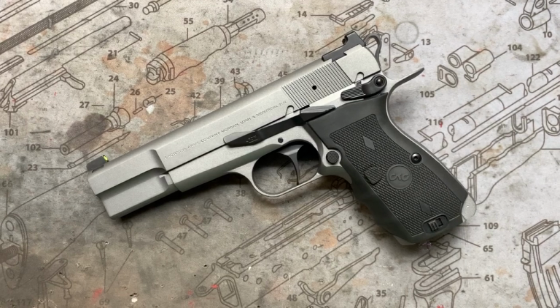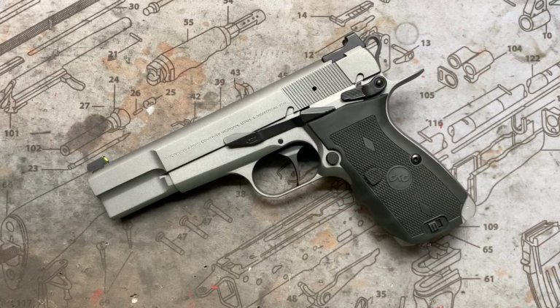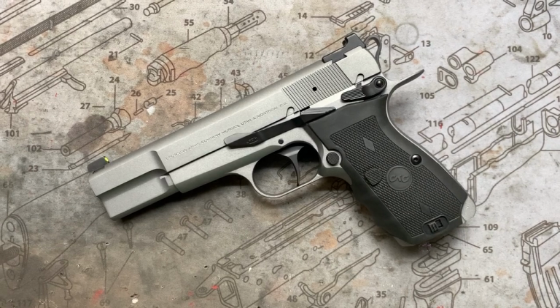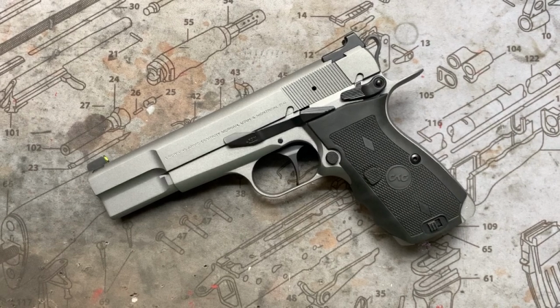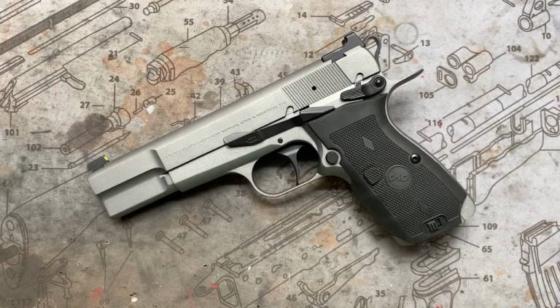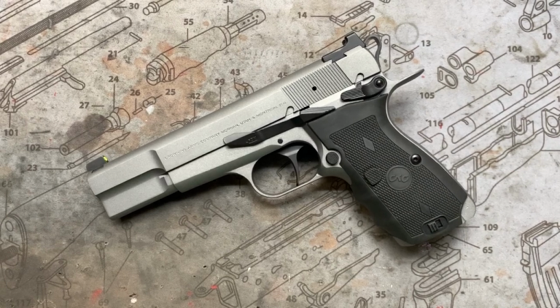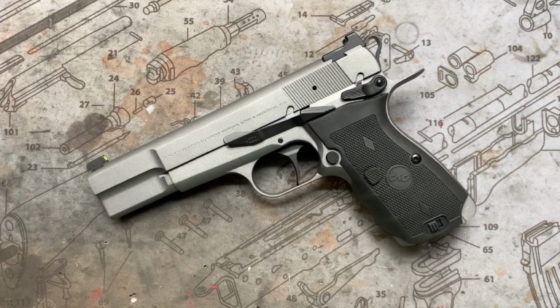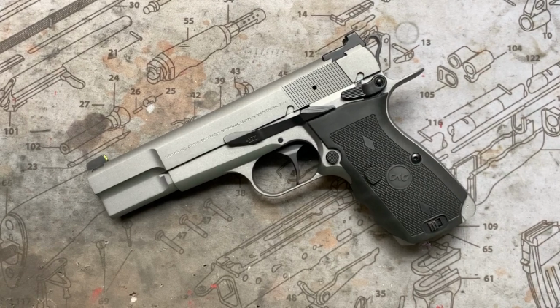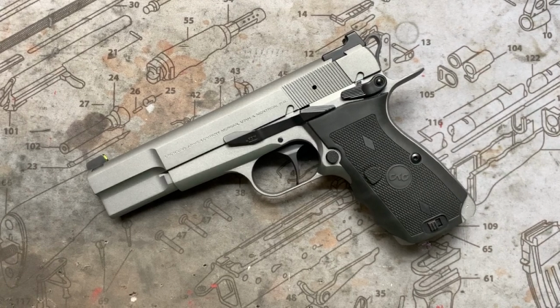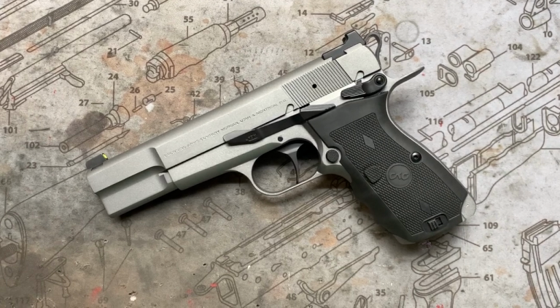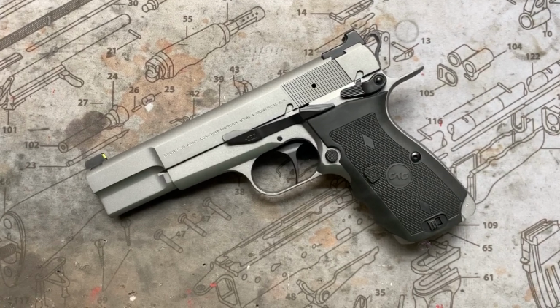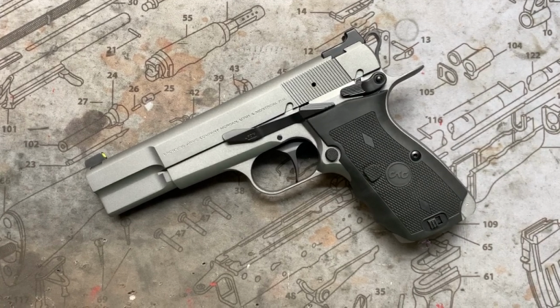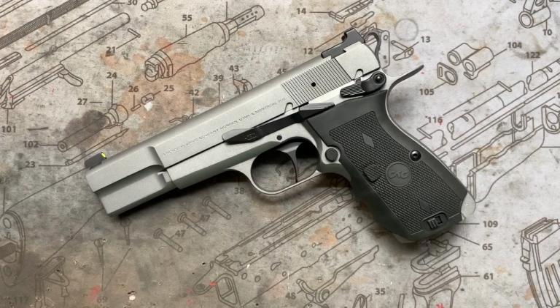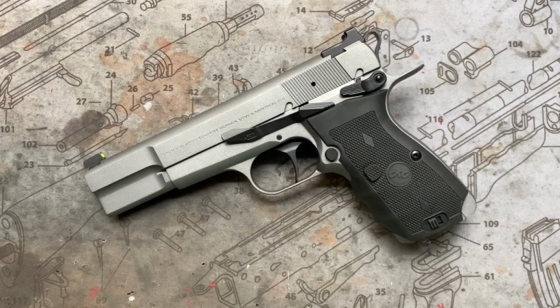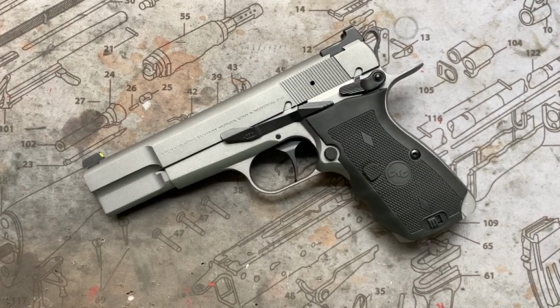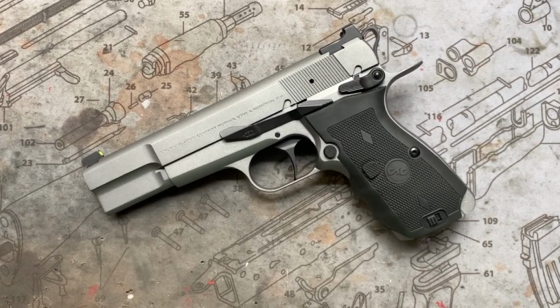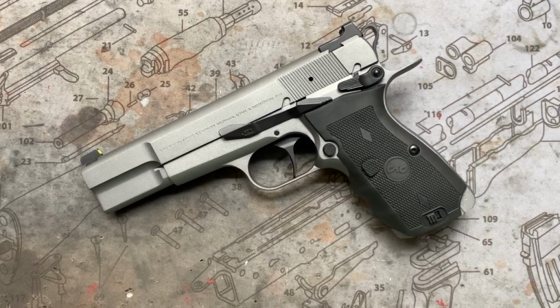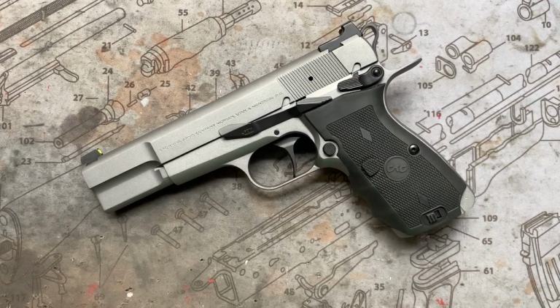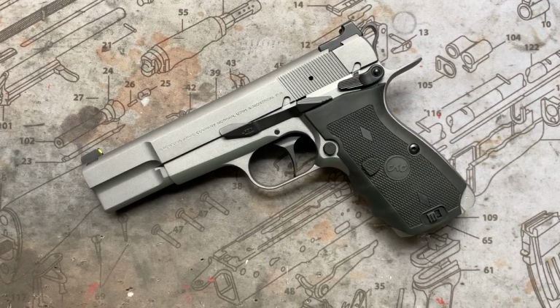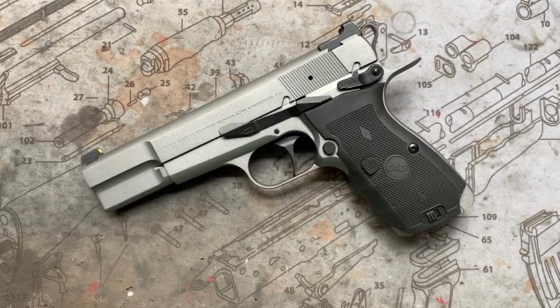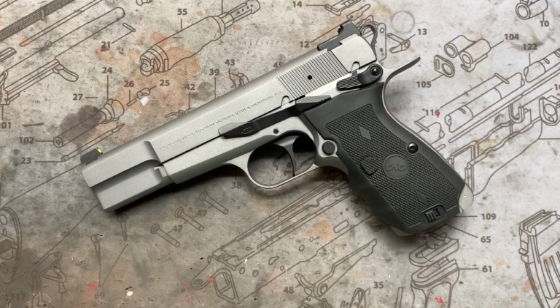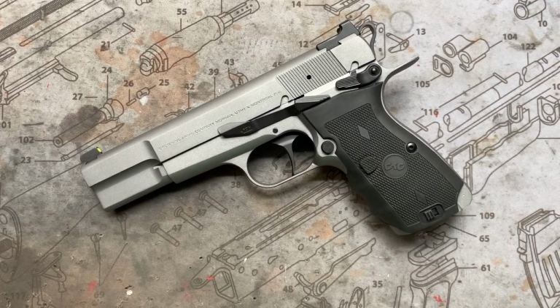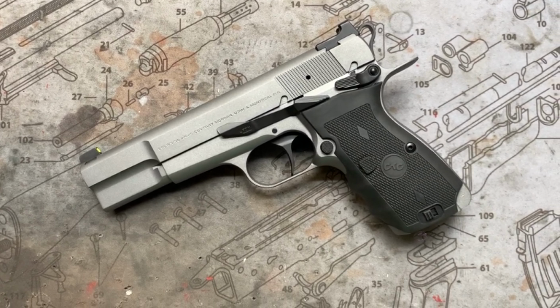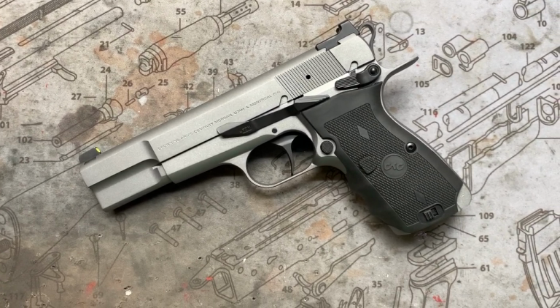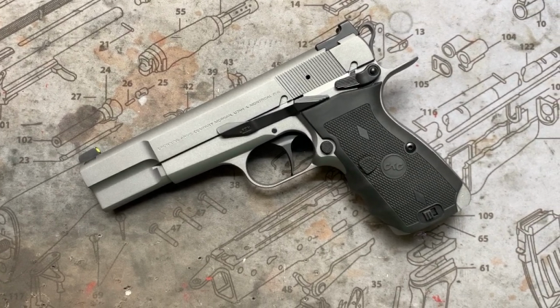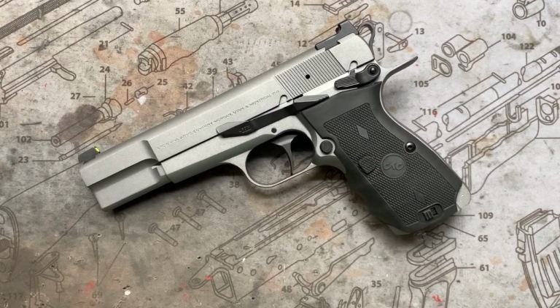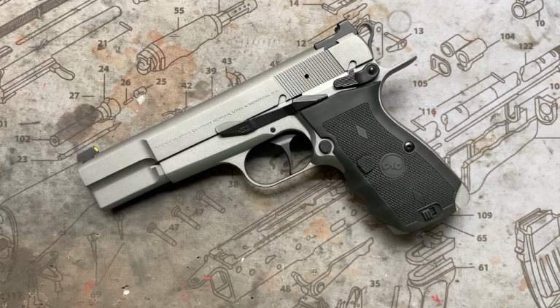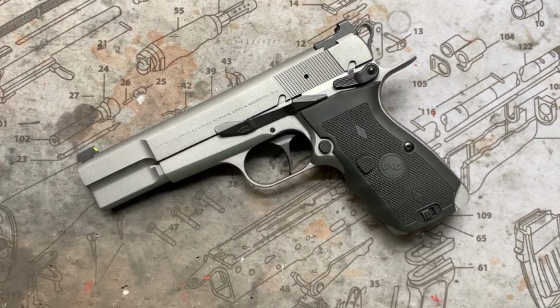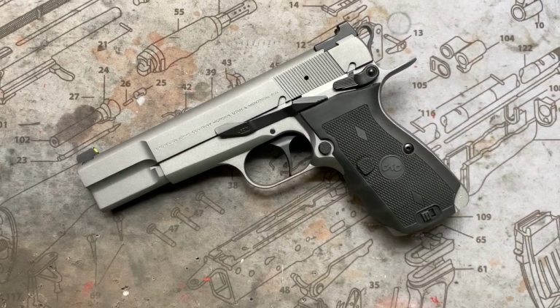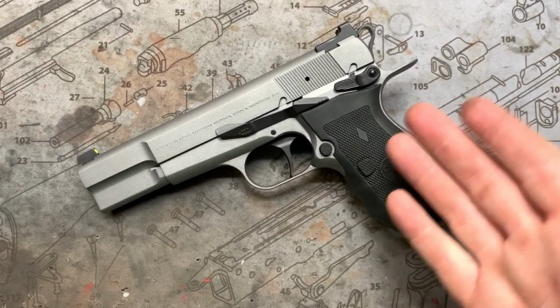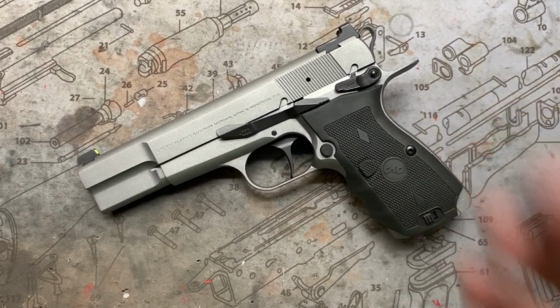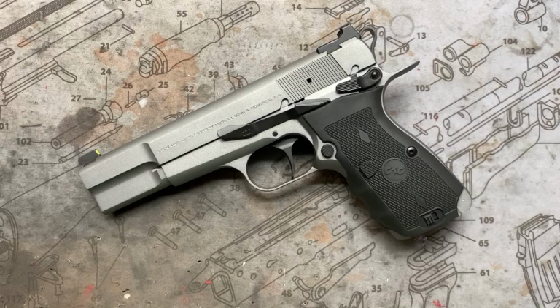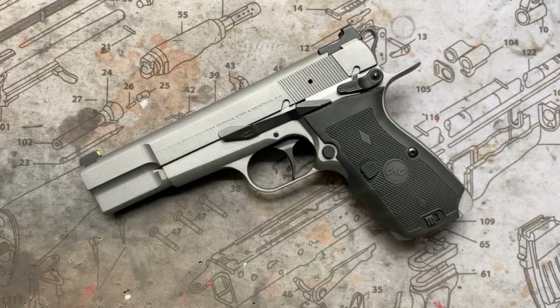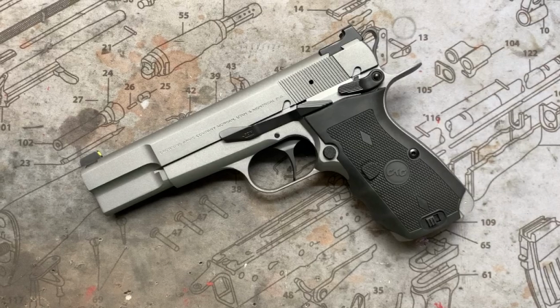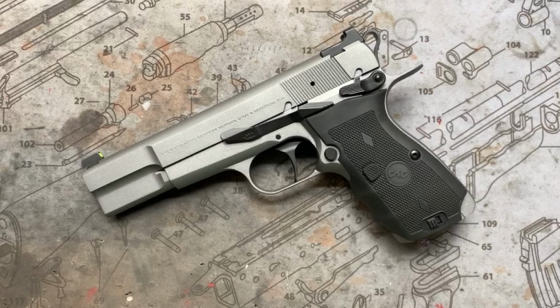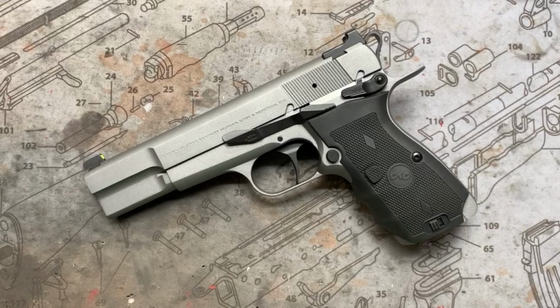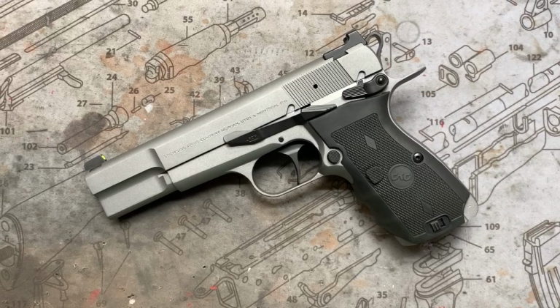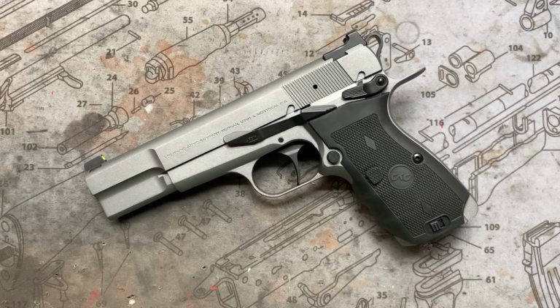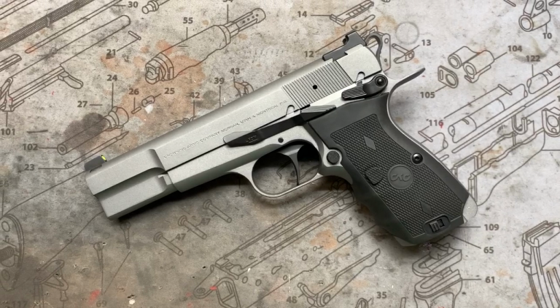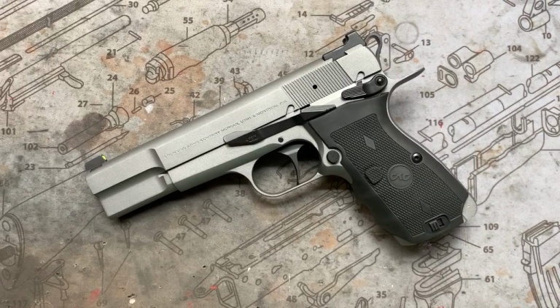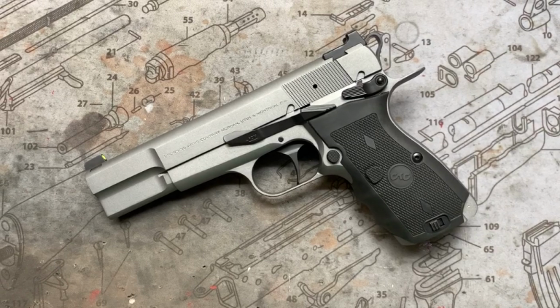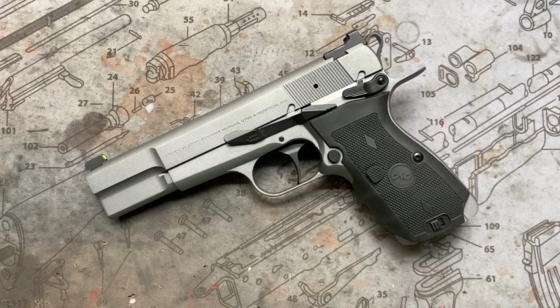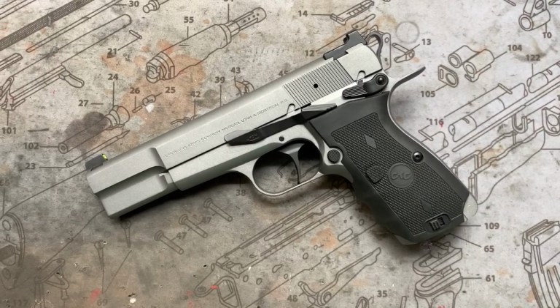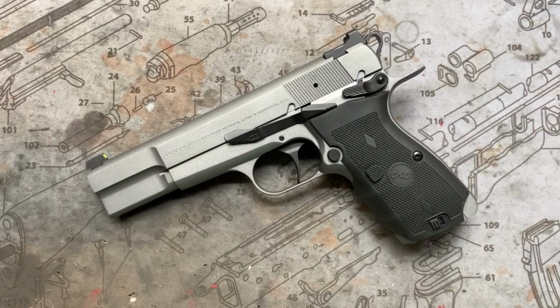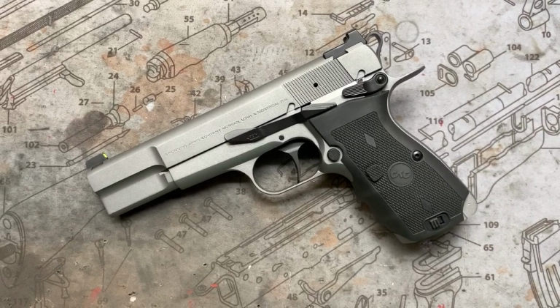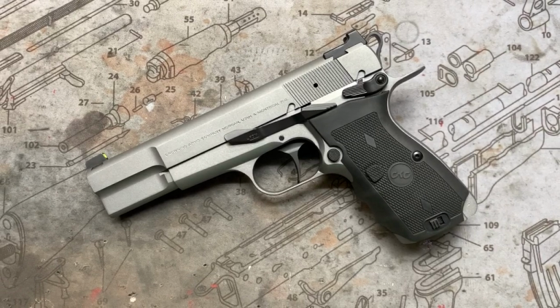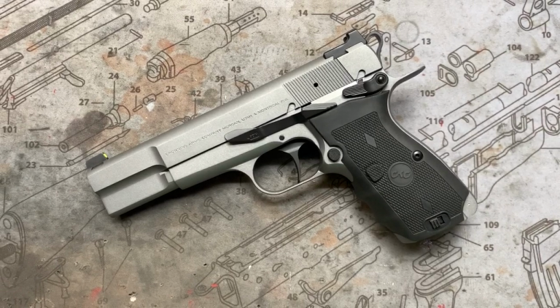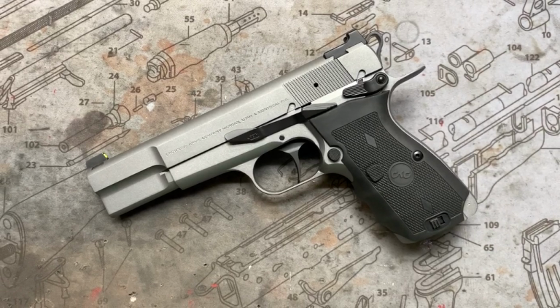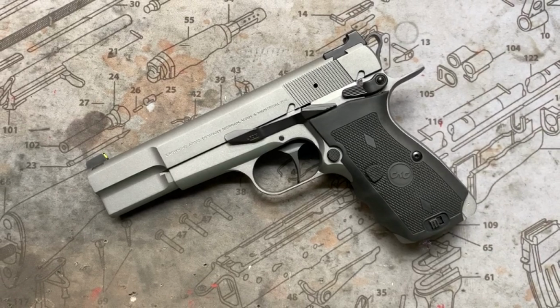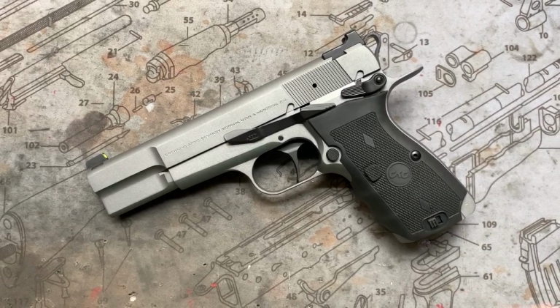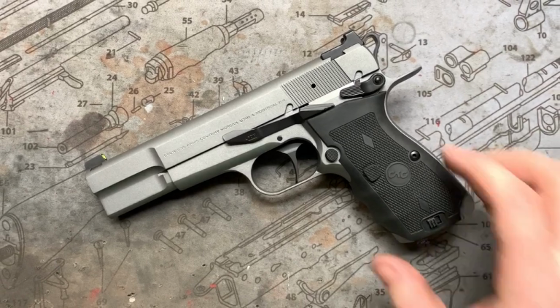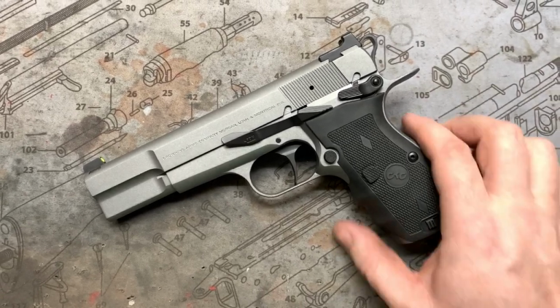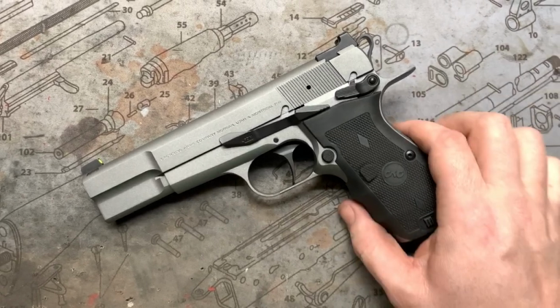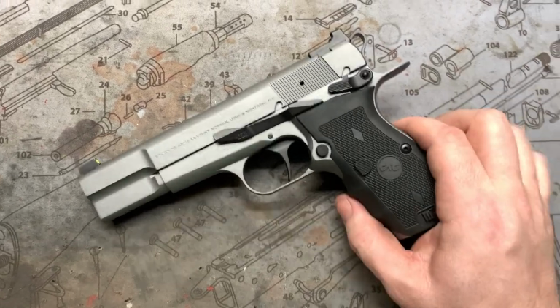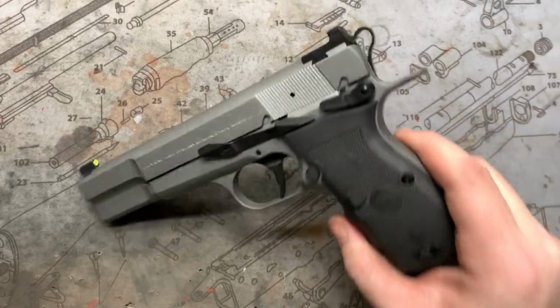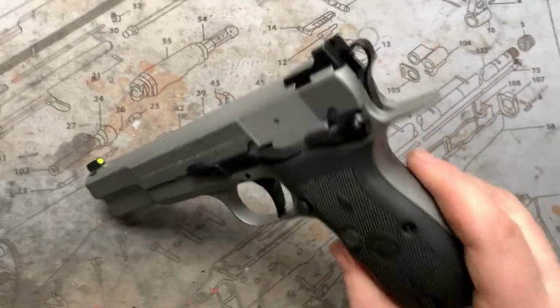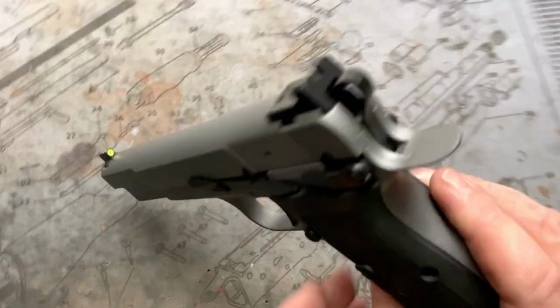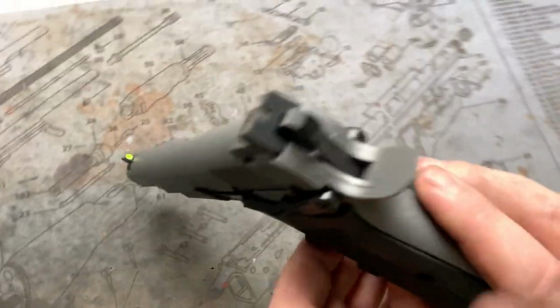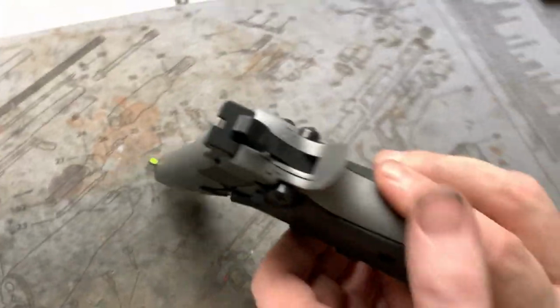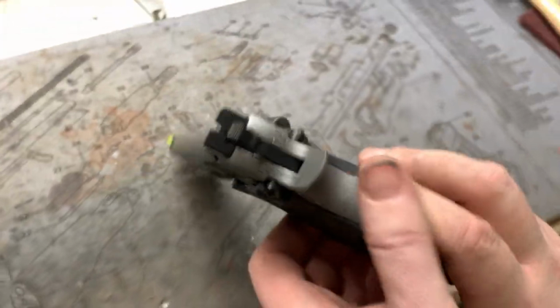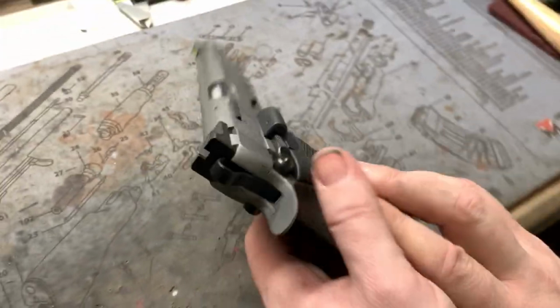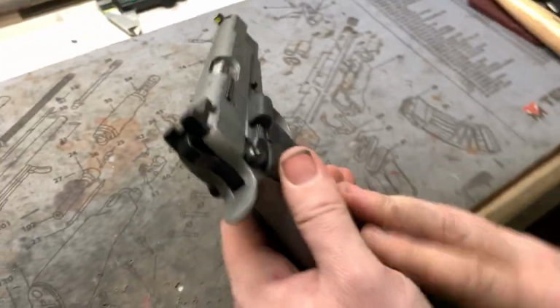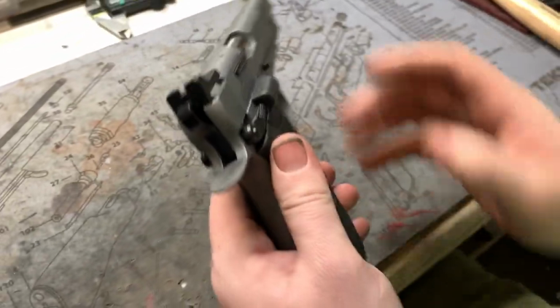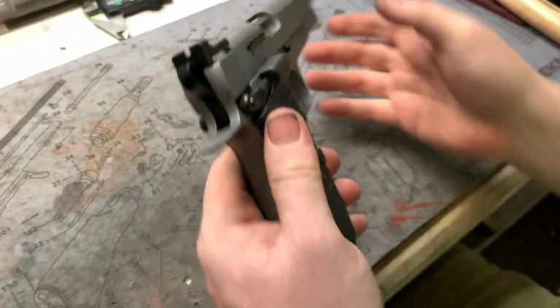Hey y'all, welcome back to MK3 Firearms. Today we're checking out, of course, another high power. That's what we do here — you guys are probably used to that by now.